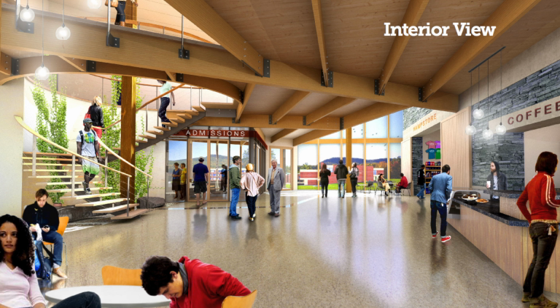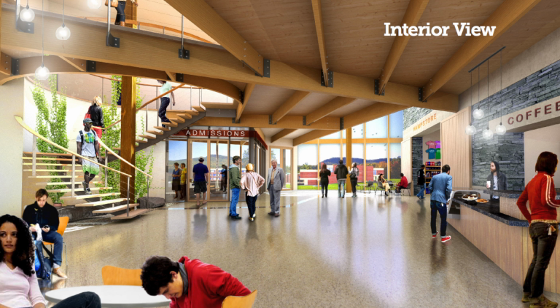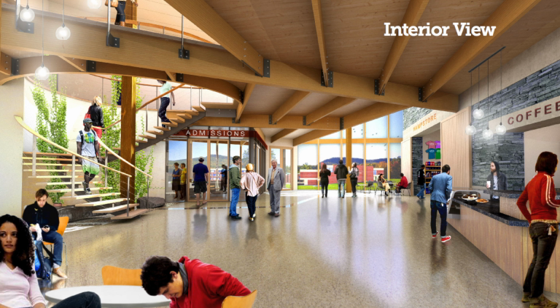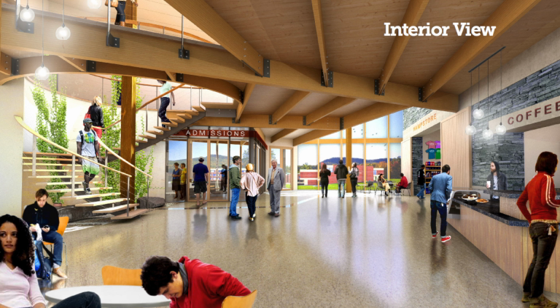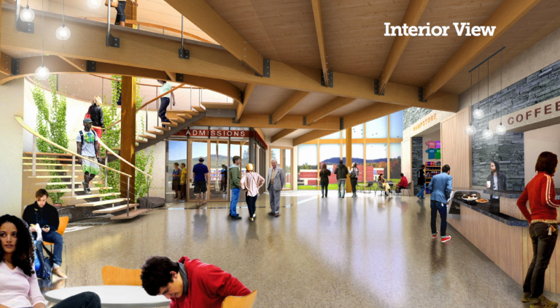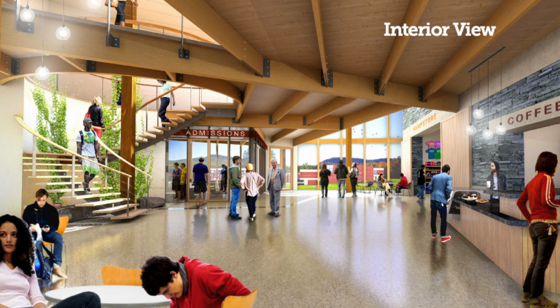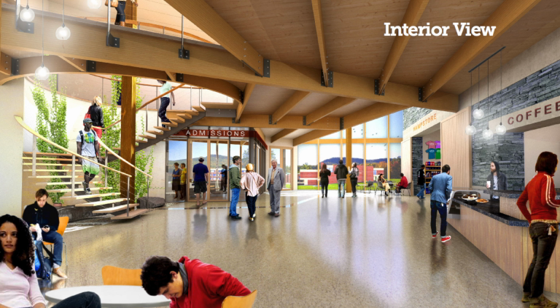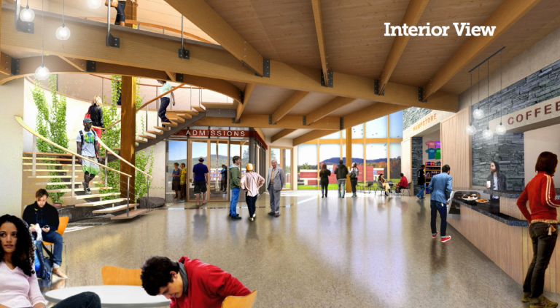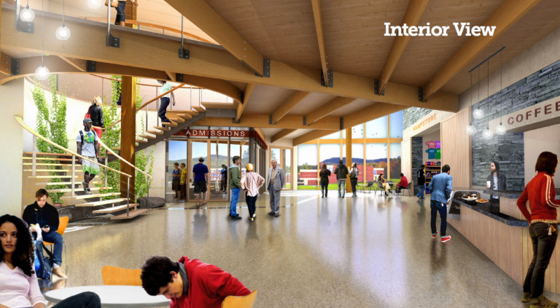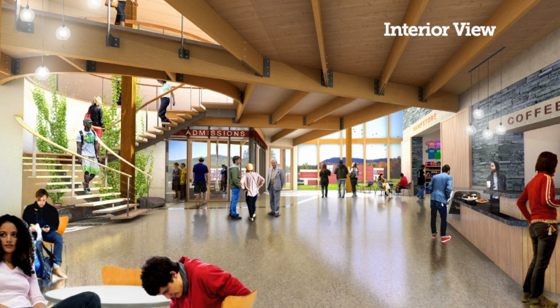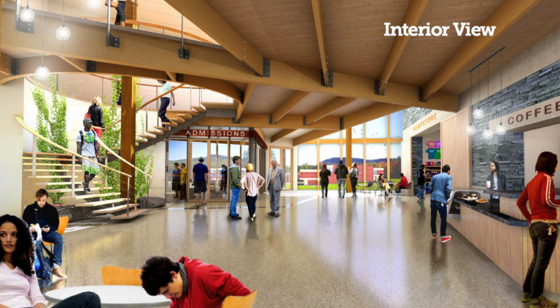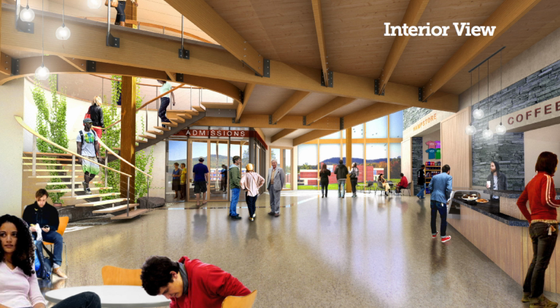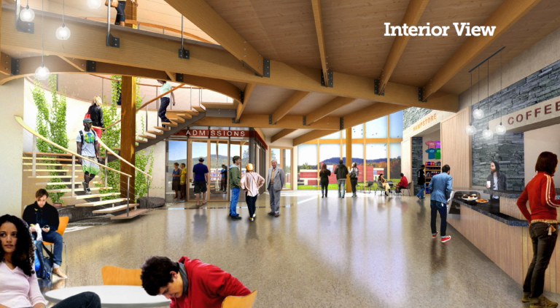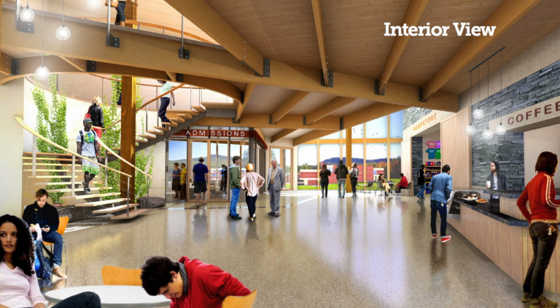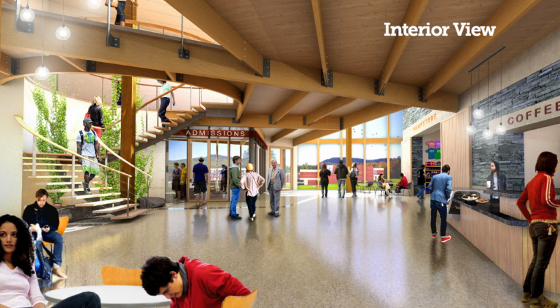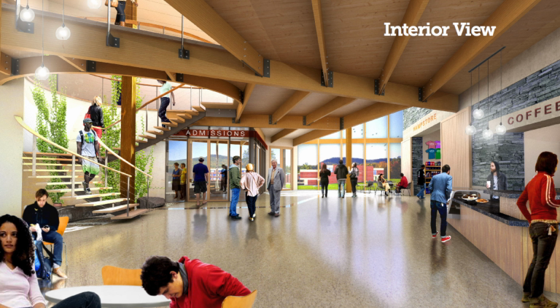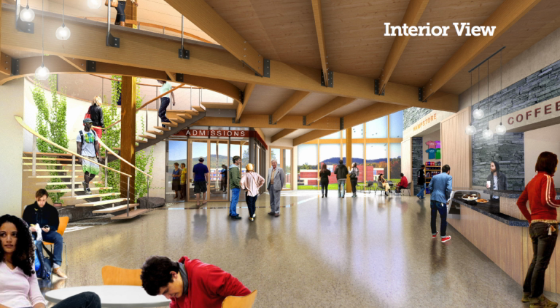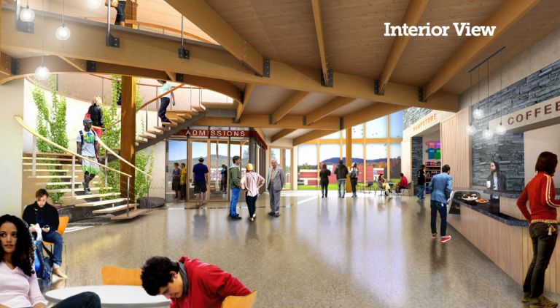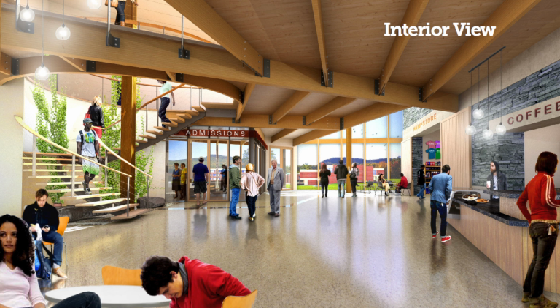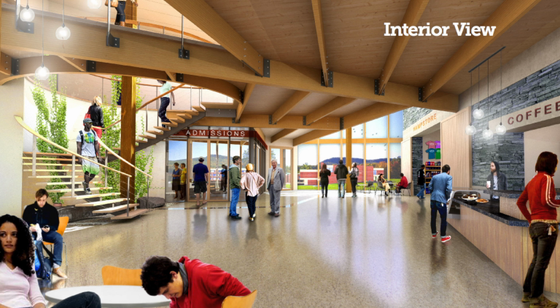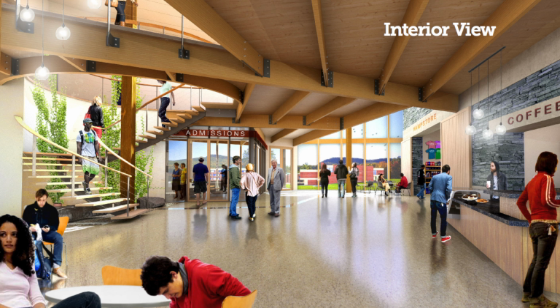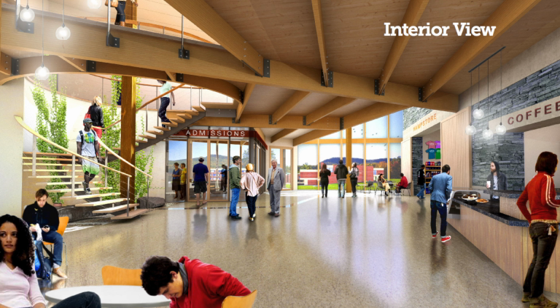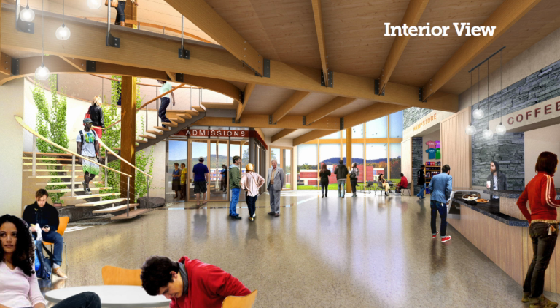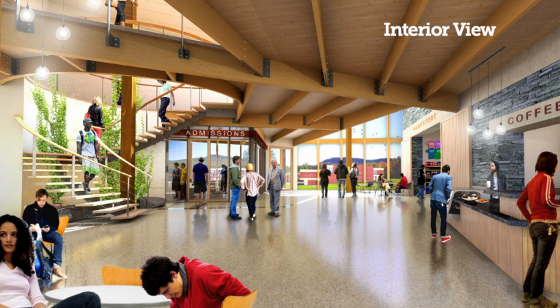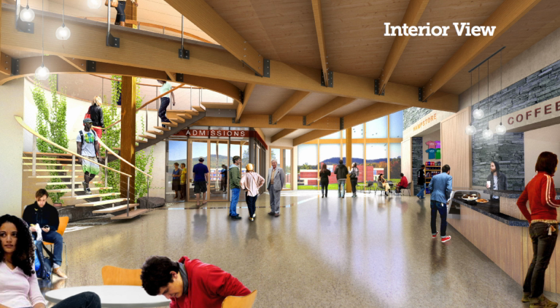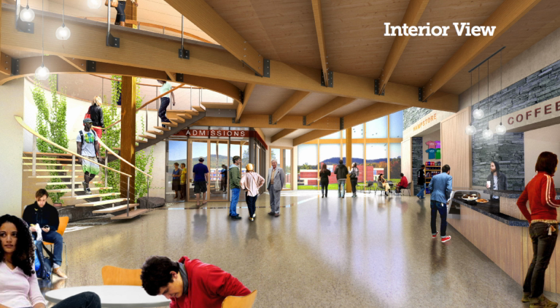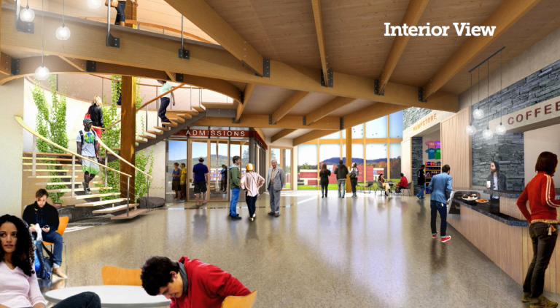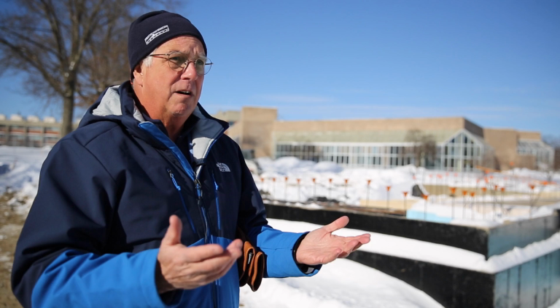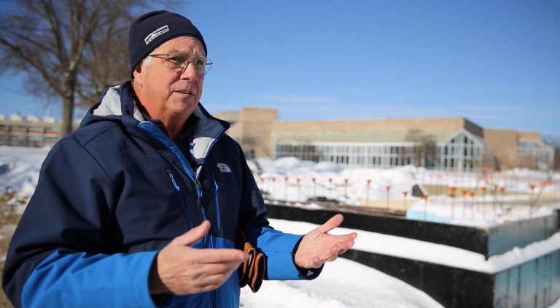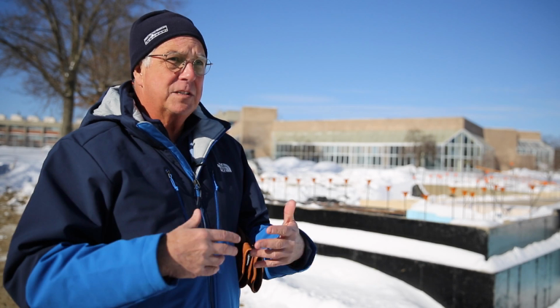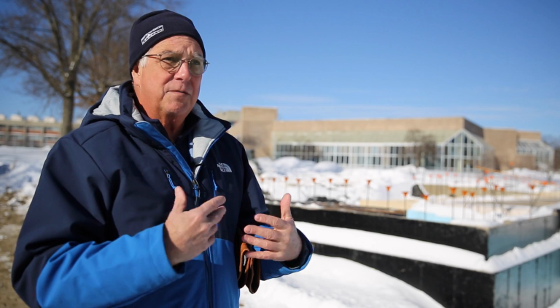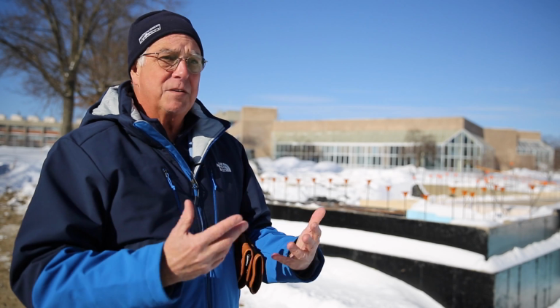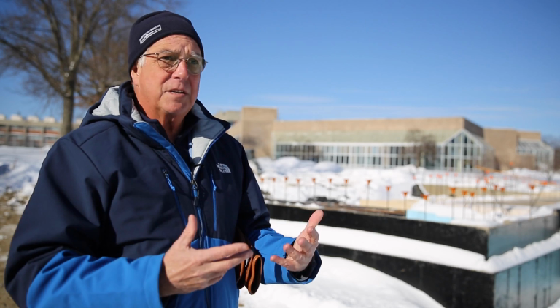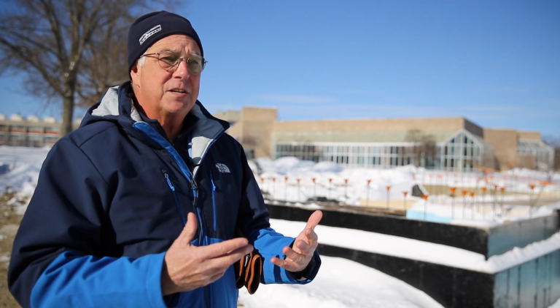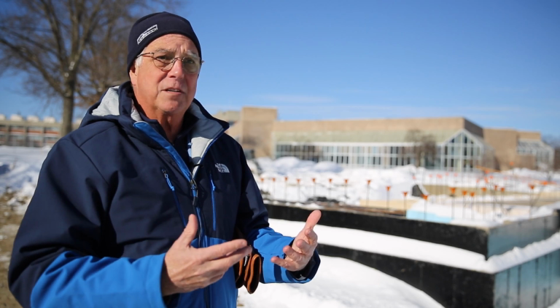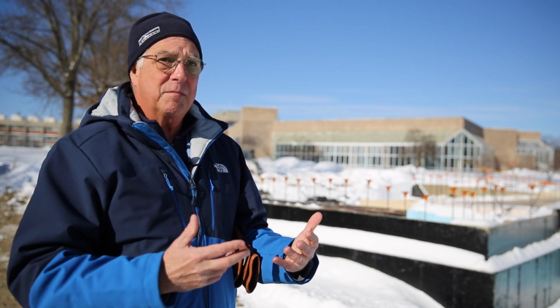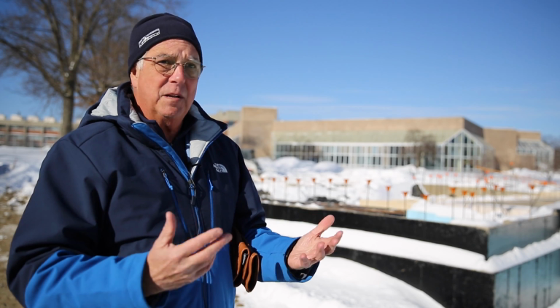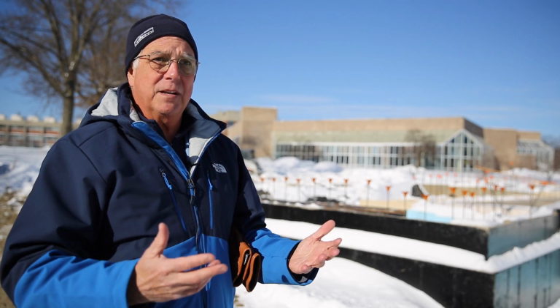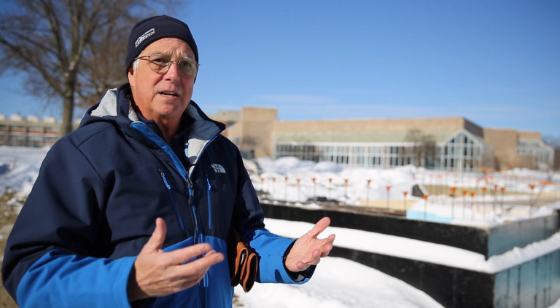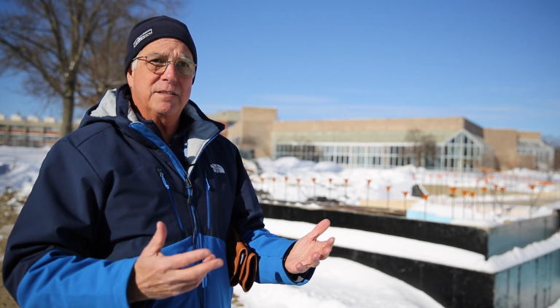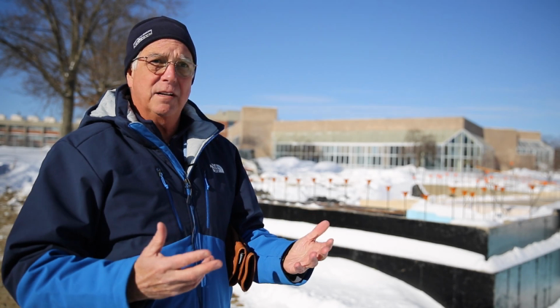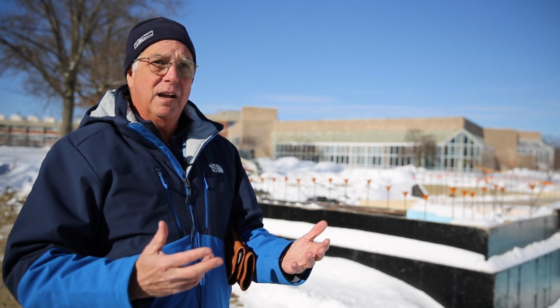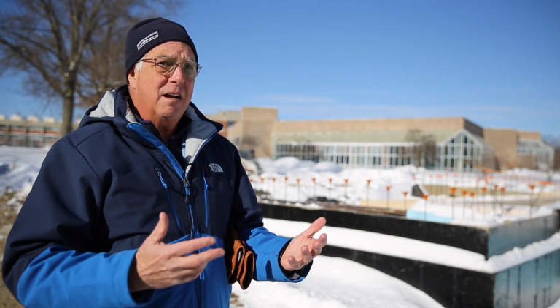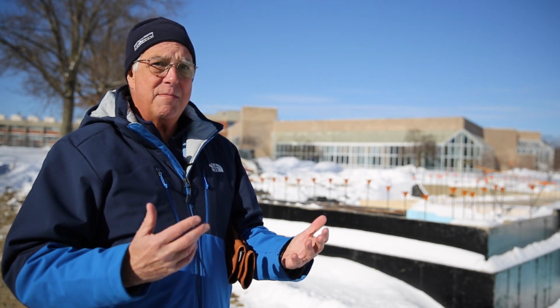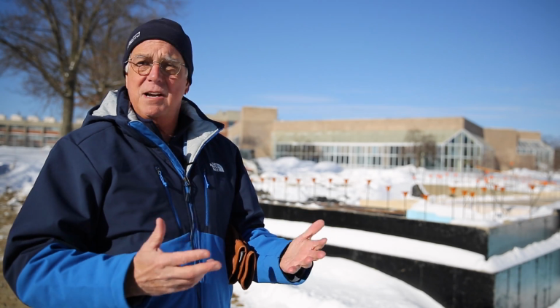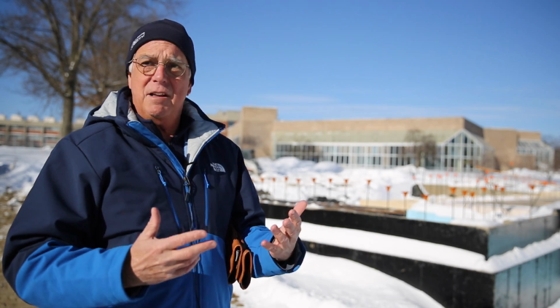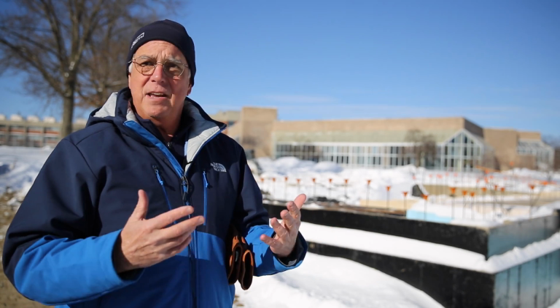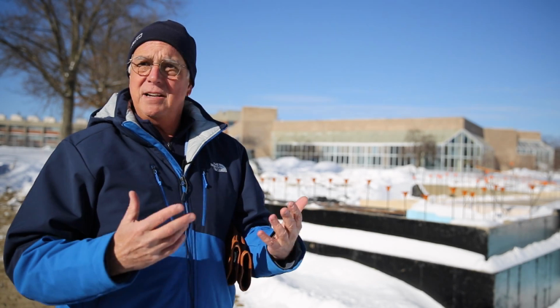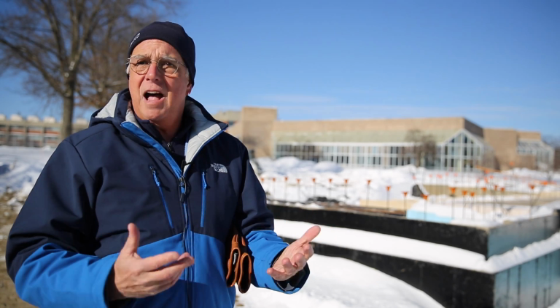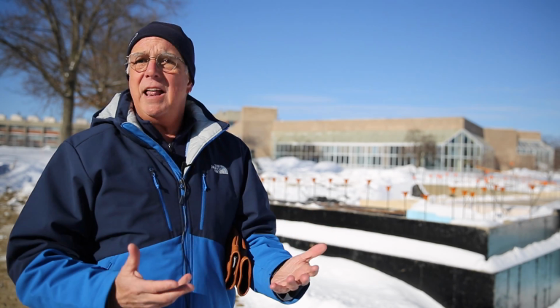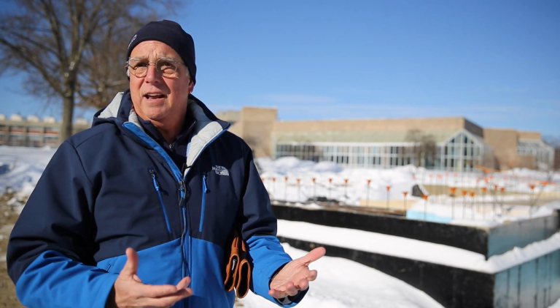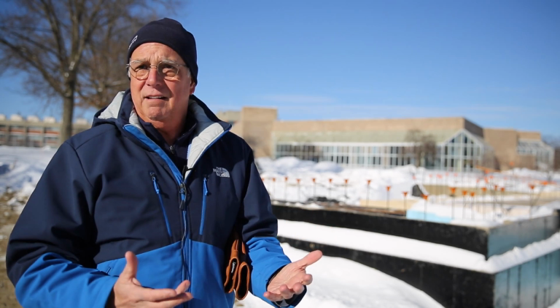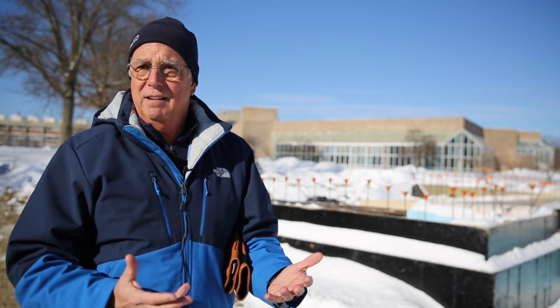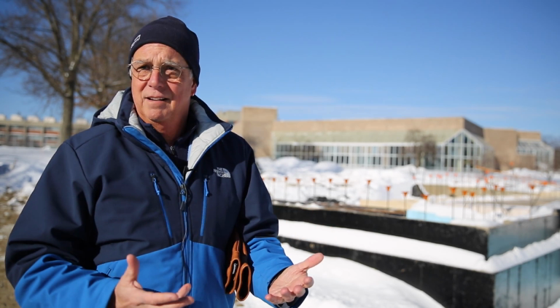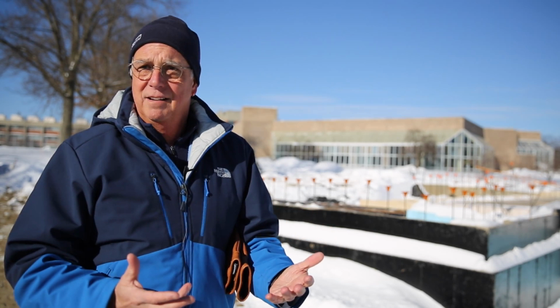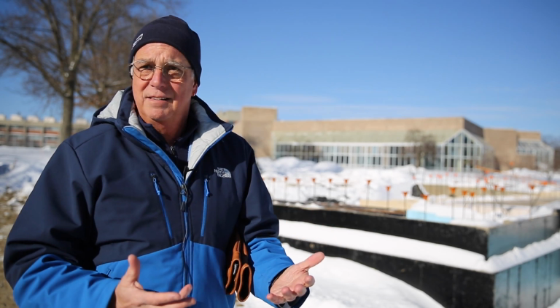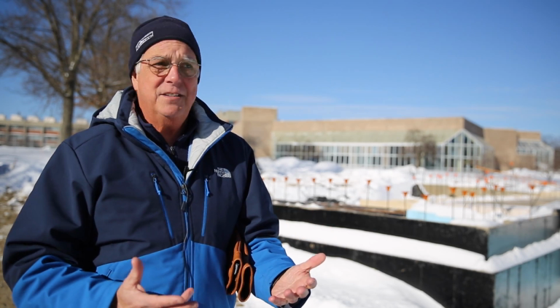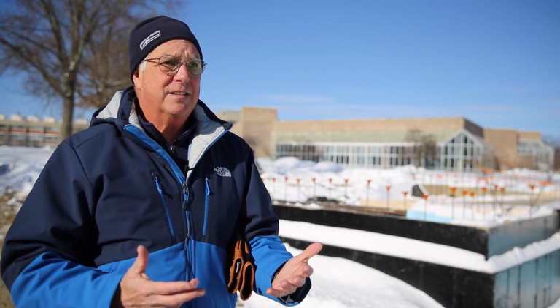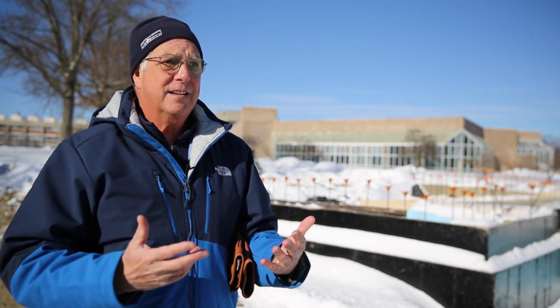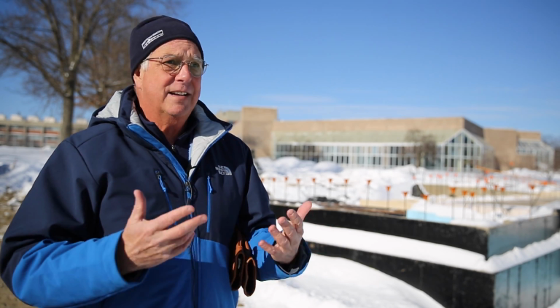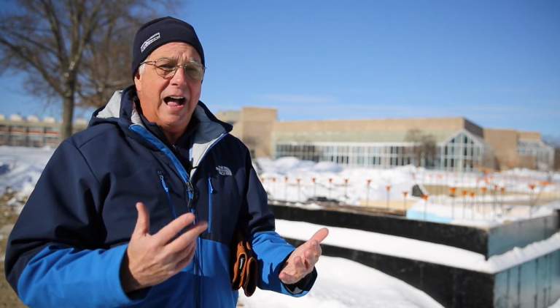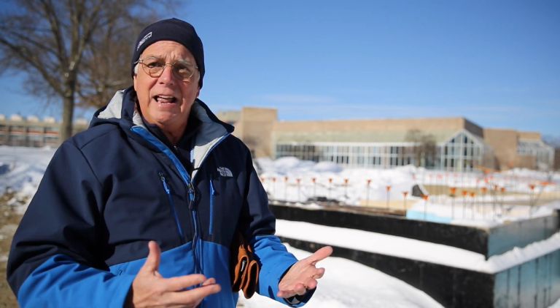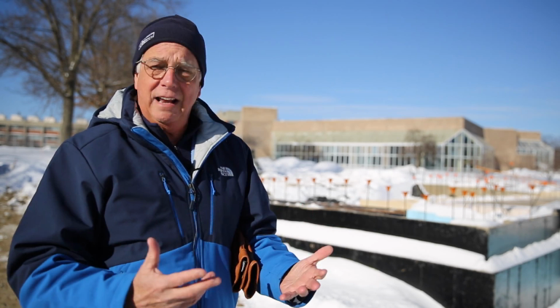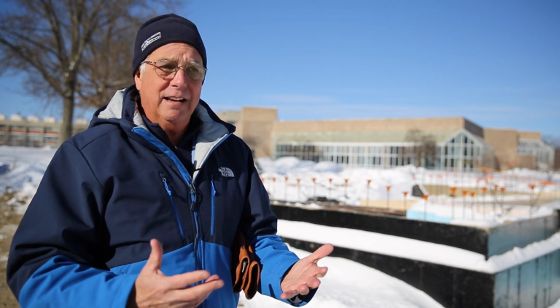It all has to come from the natural environment. When I saw the first sketch of the building, I said, oh my god, they got it. They just got it.